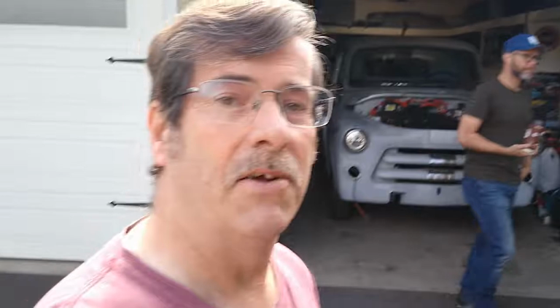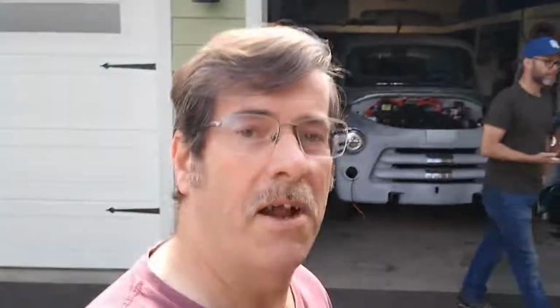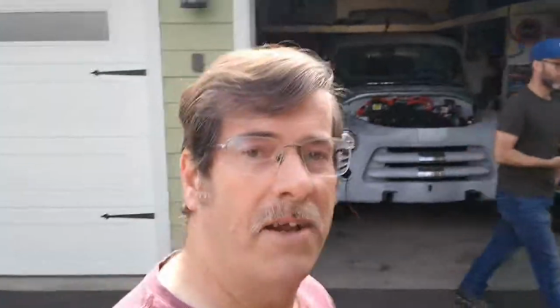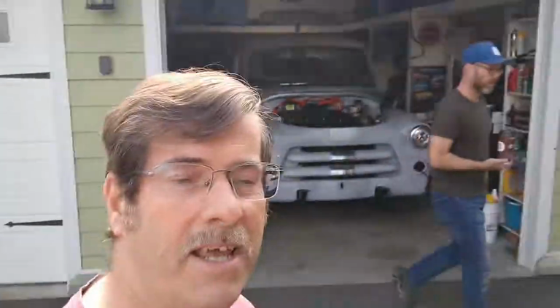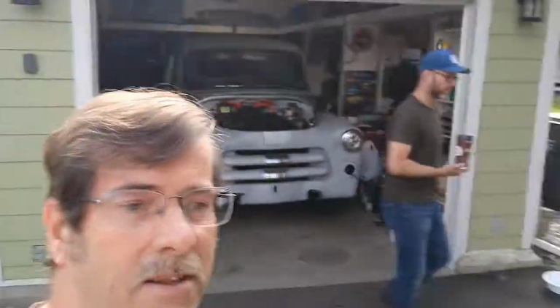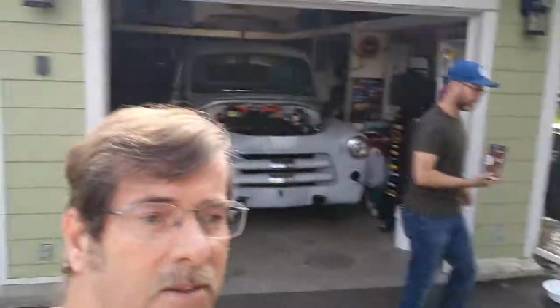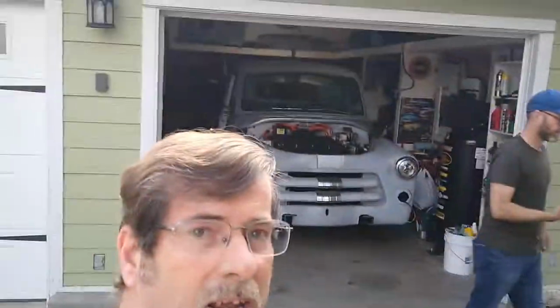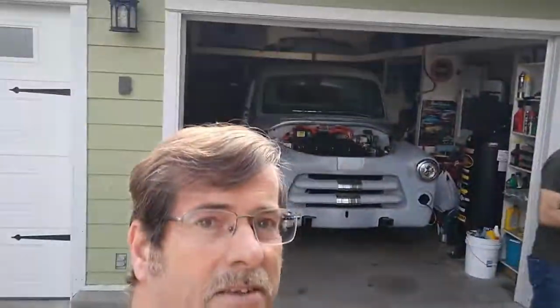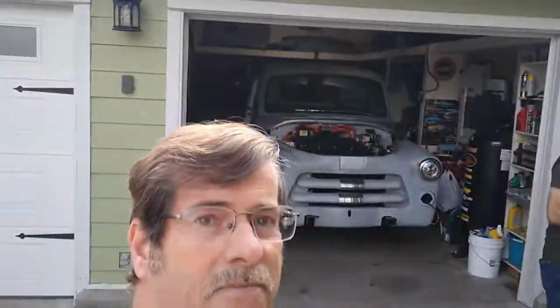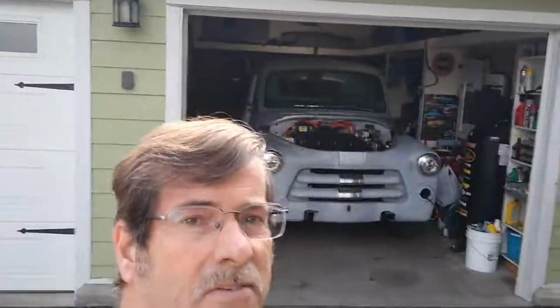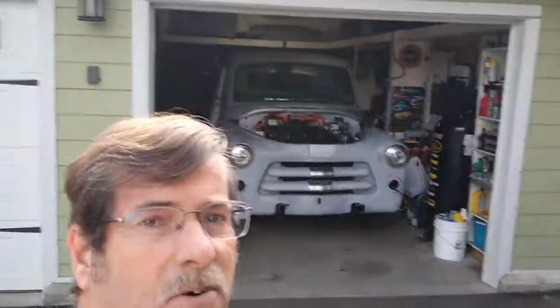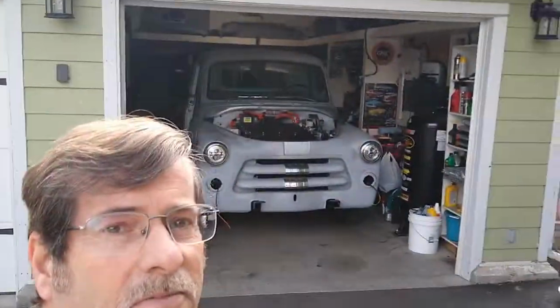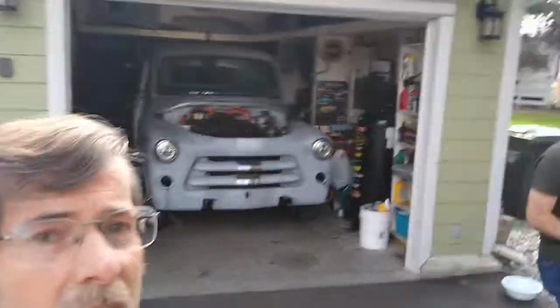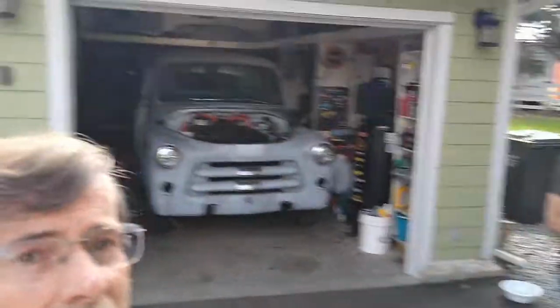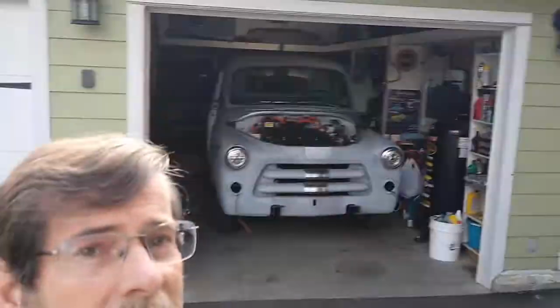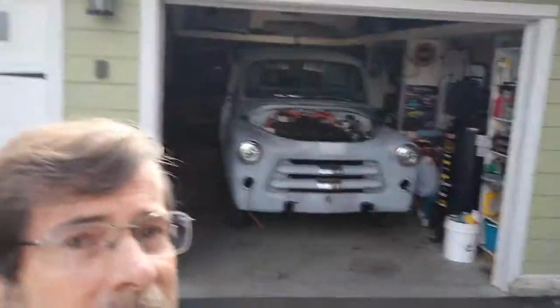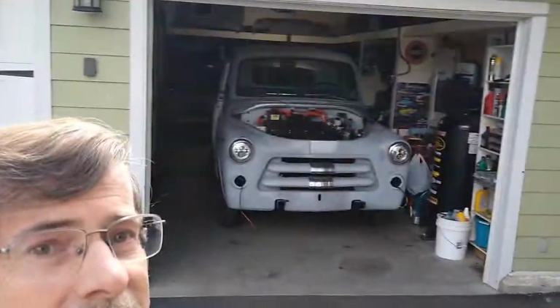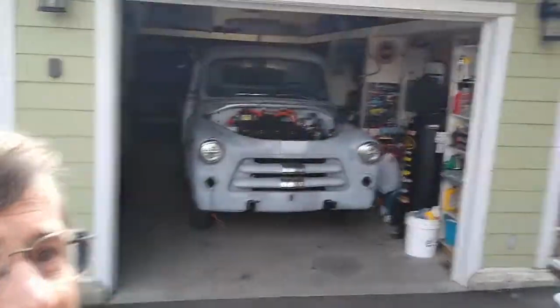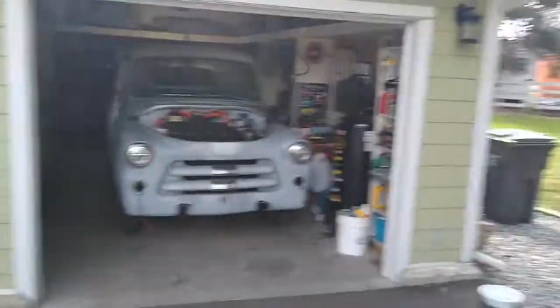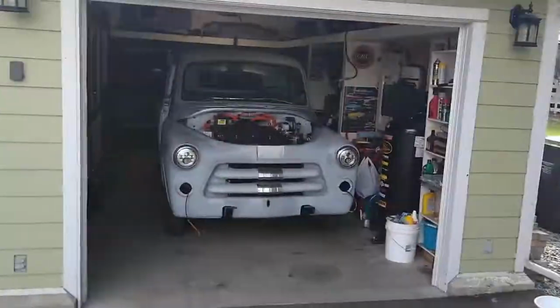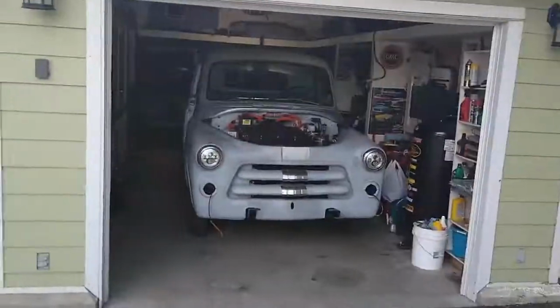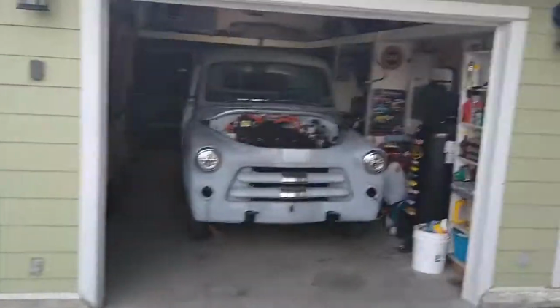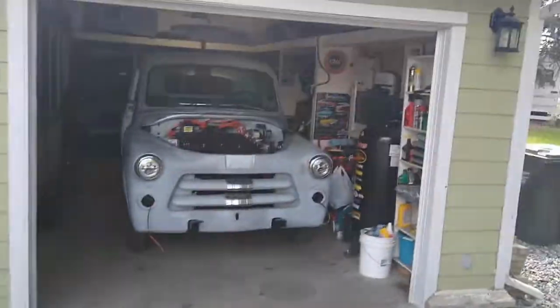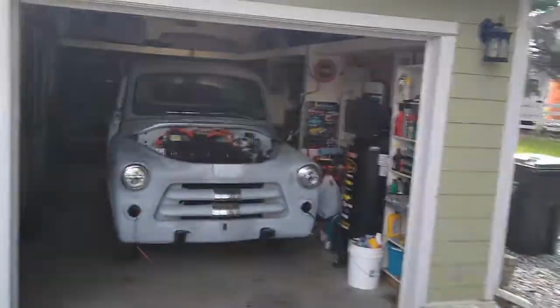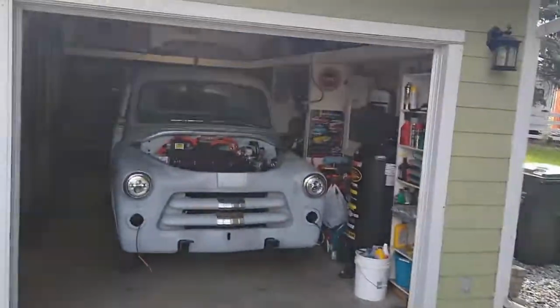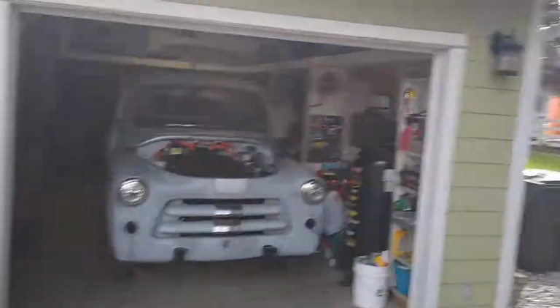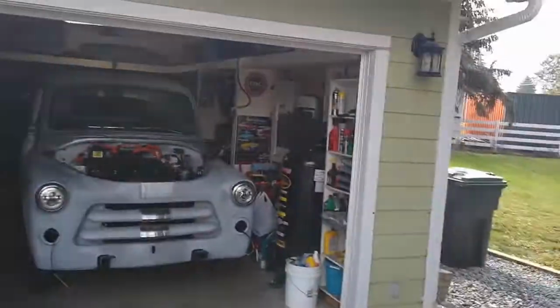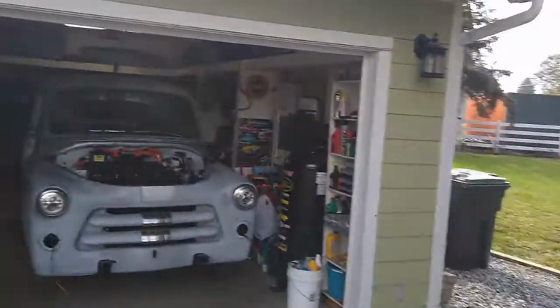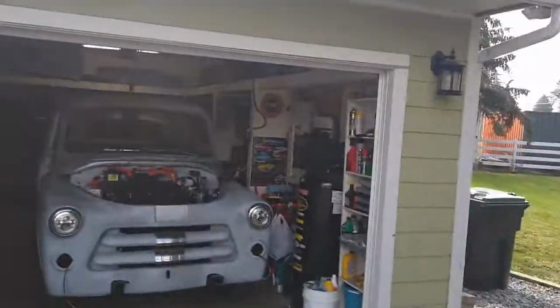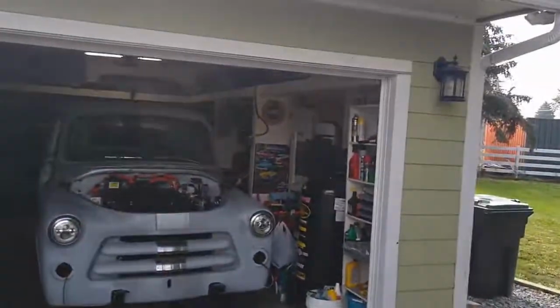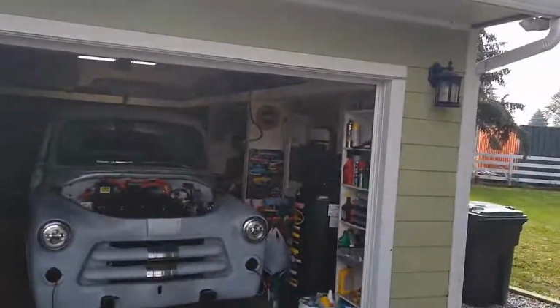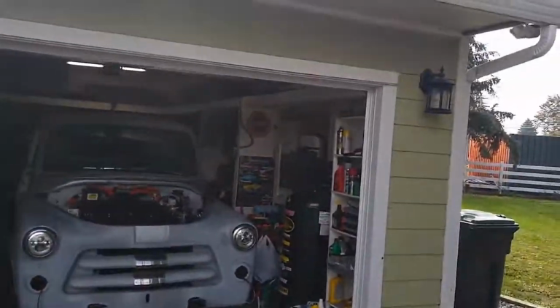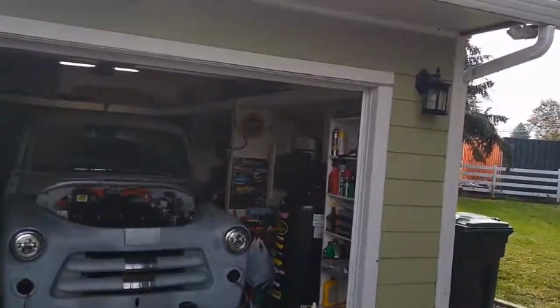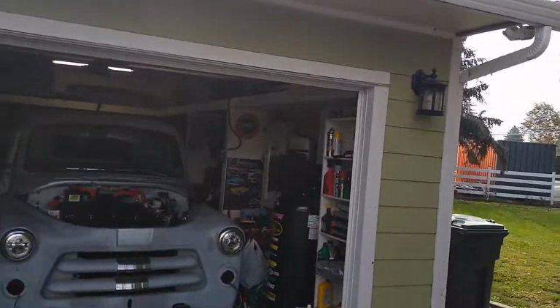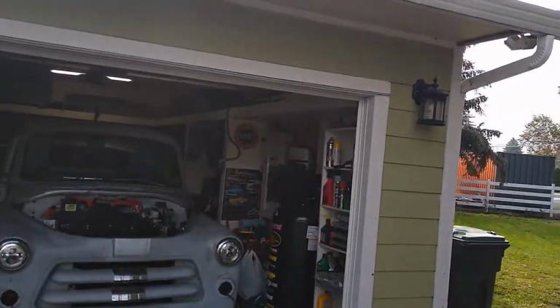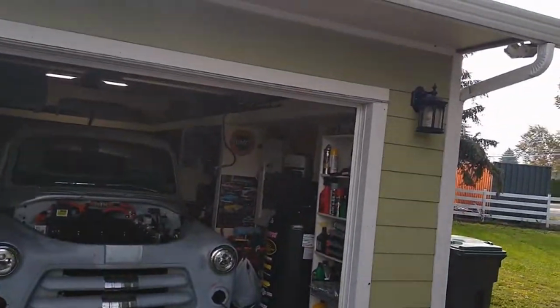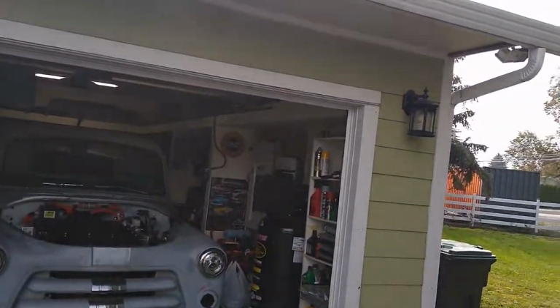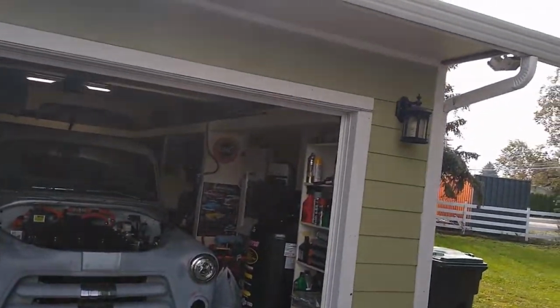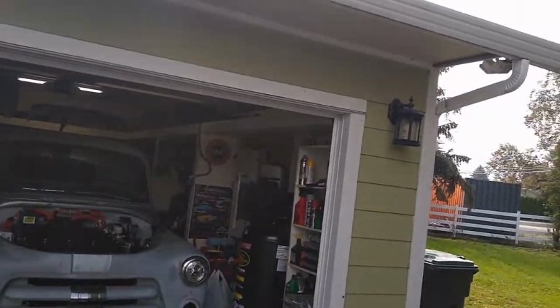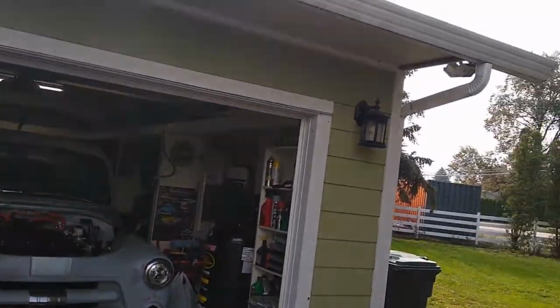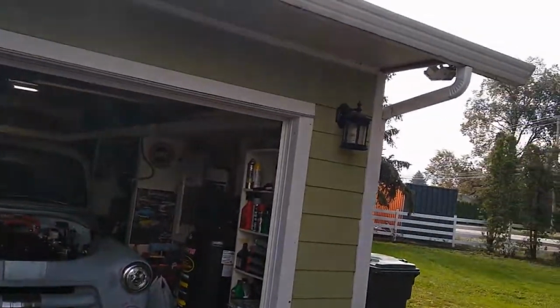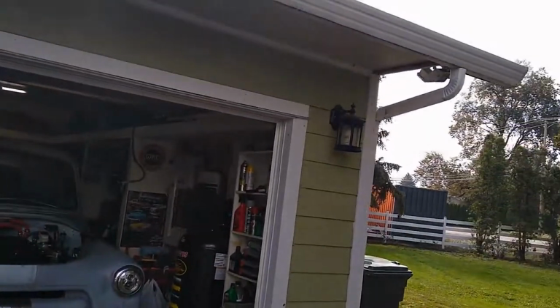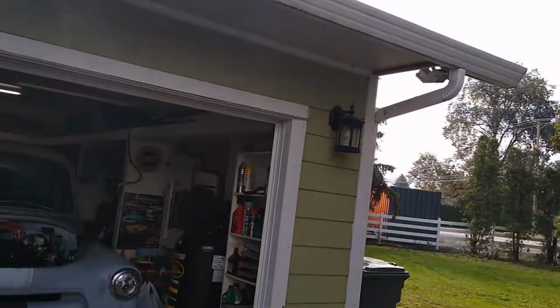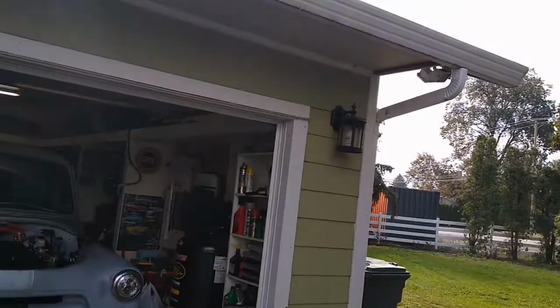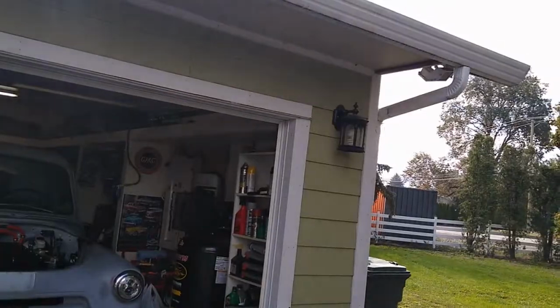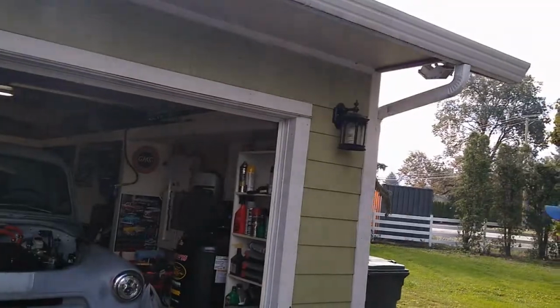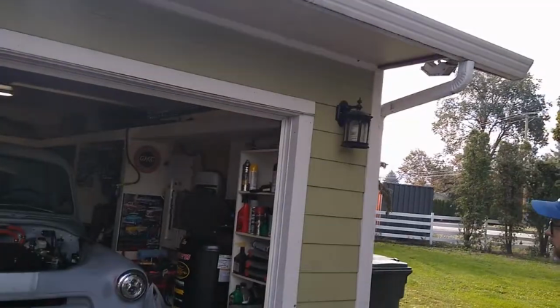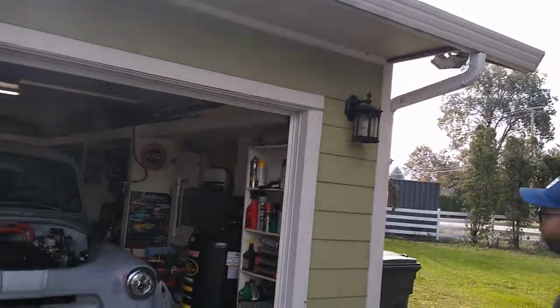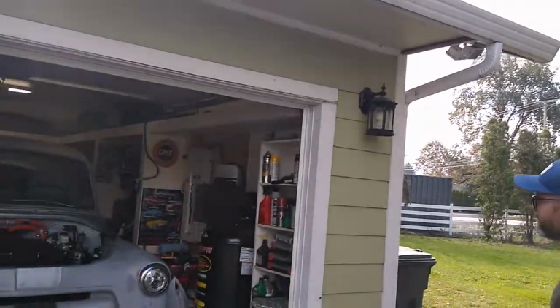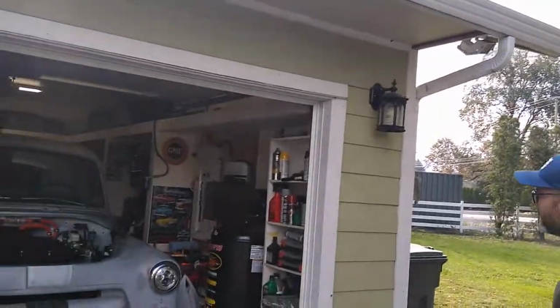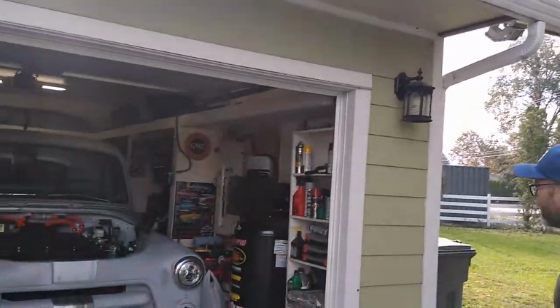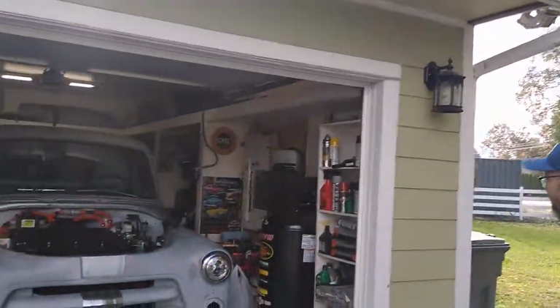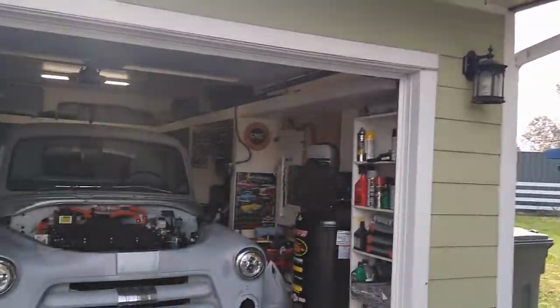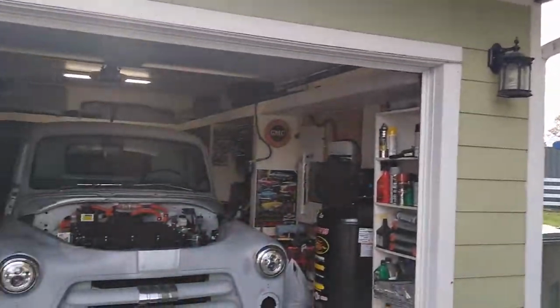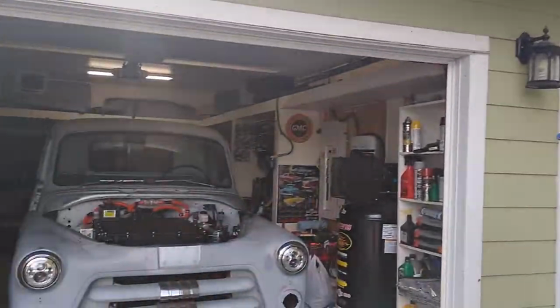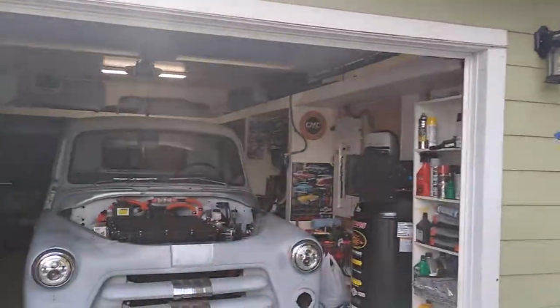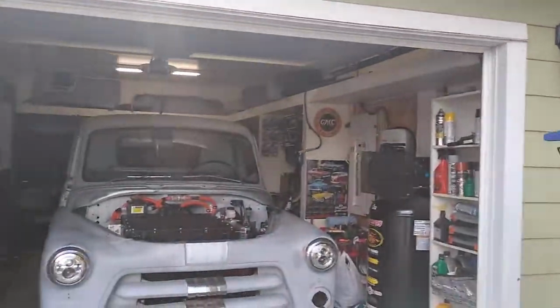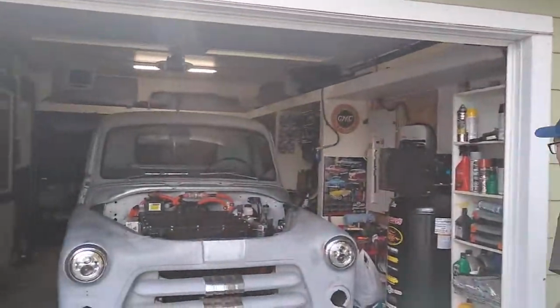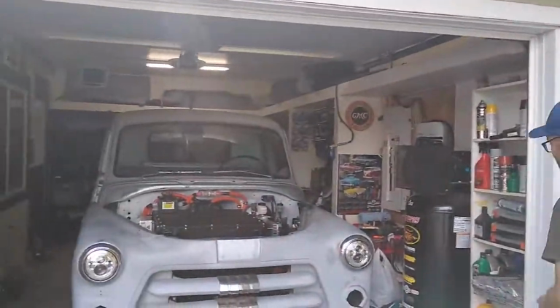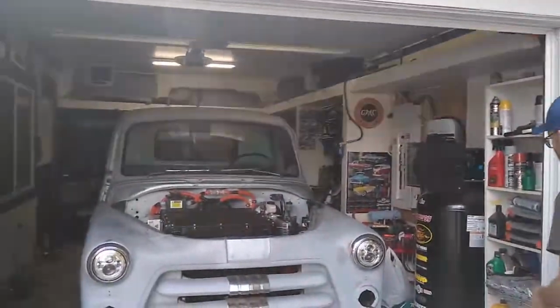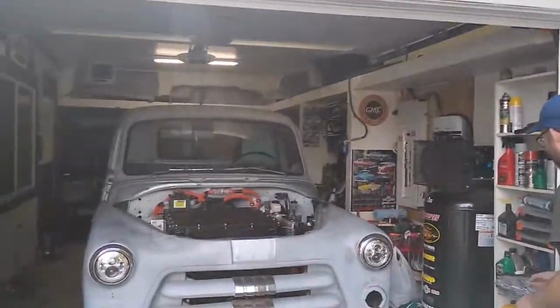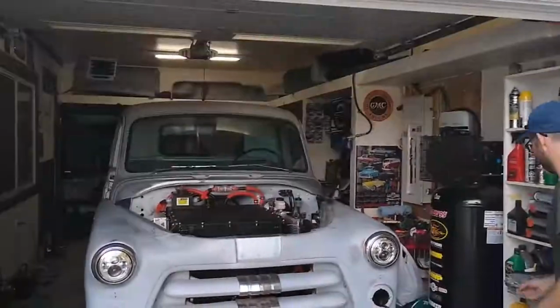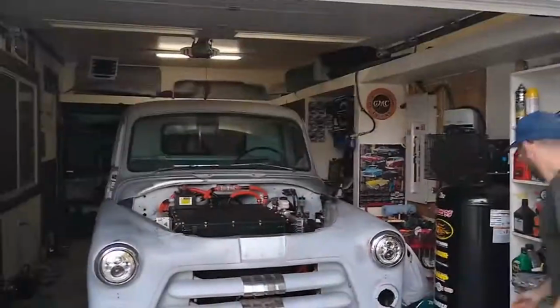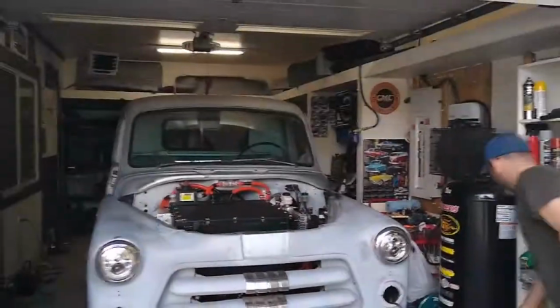Here we are again at the 1954 Fargo, seeing how Brian's doing on his project. I hear you got it running. Yep, she's running. That's amazing.